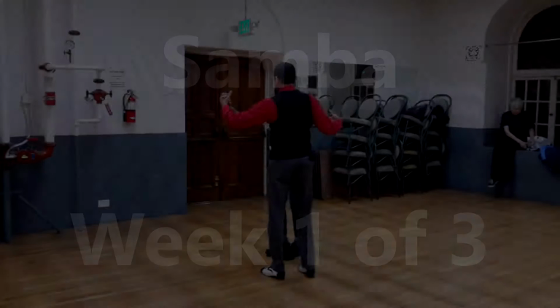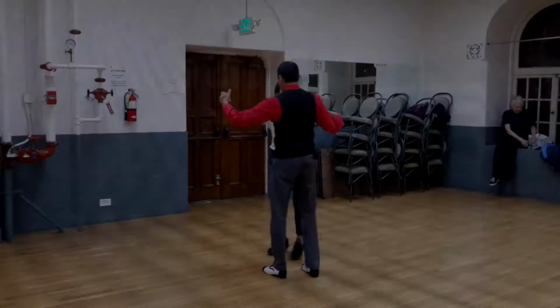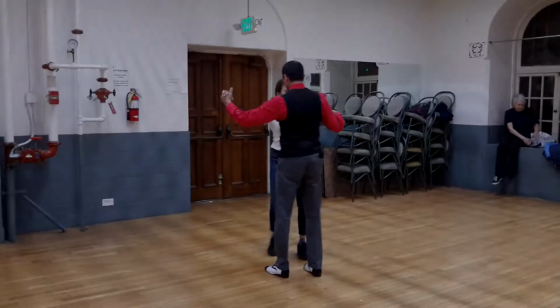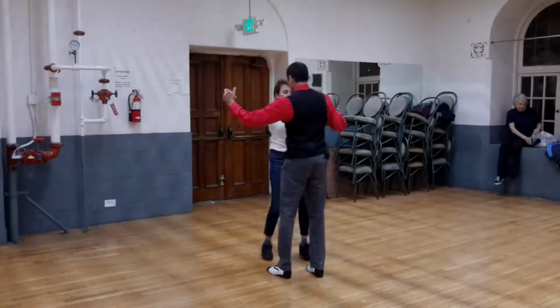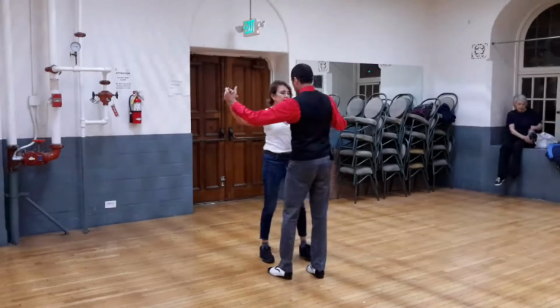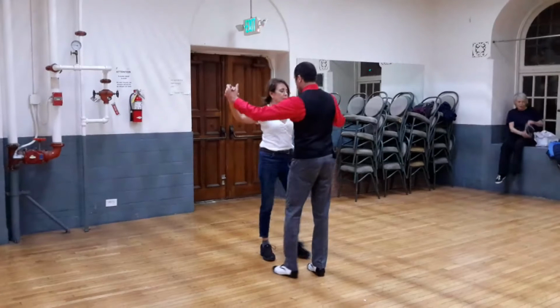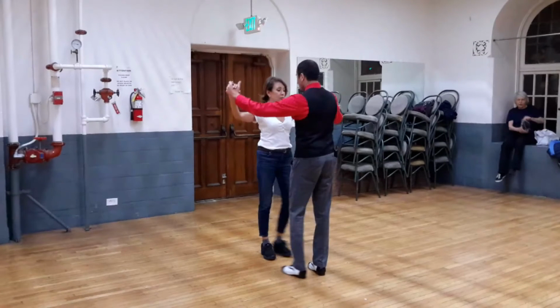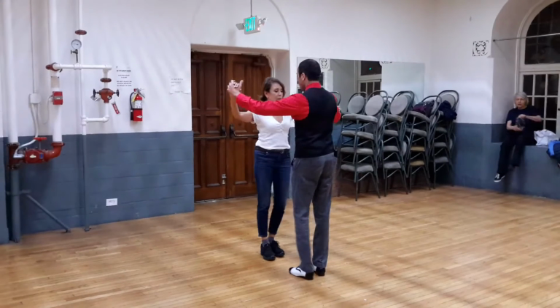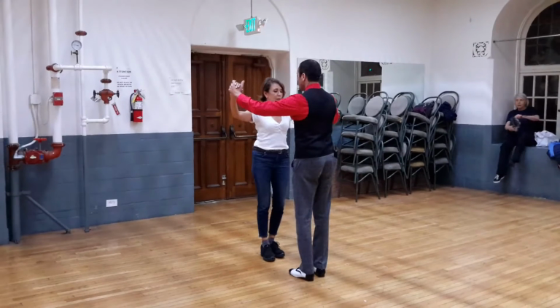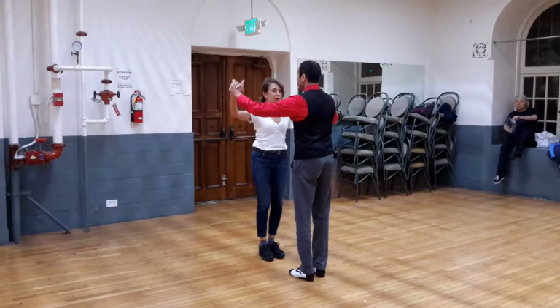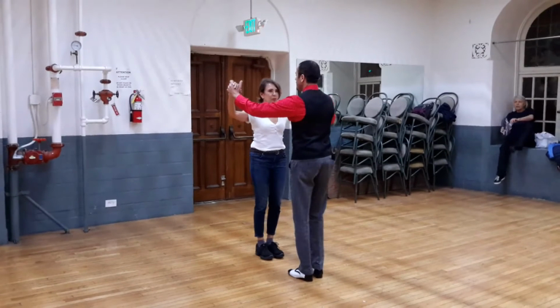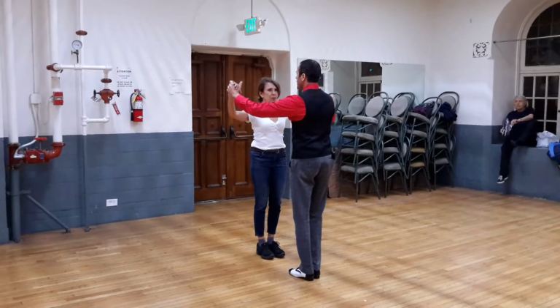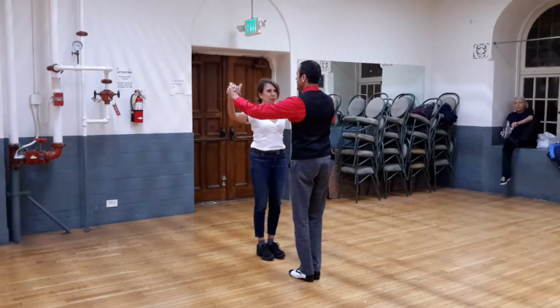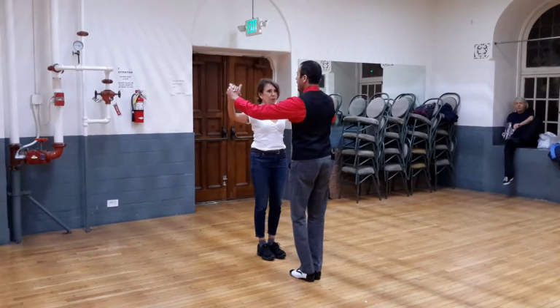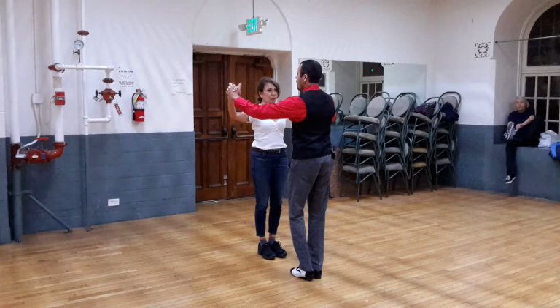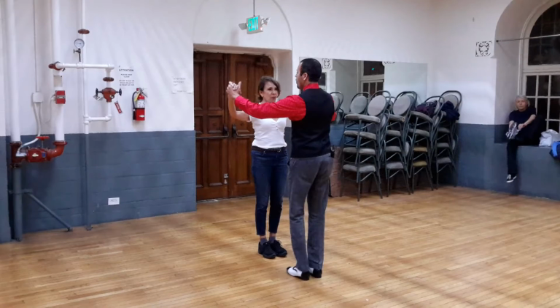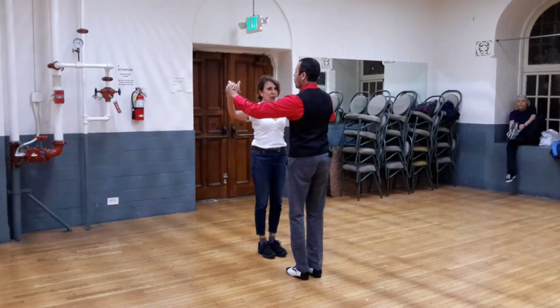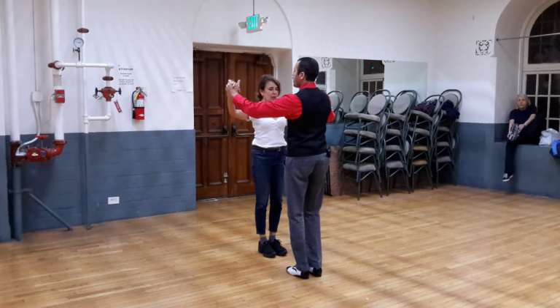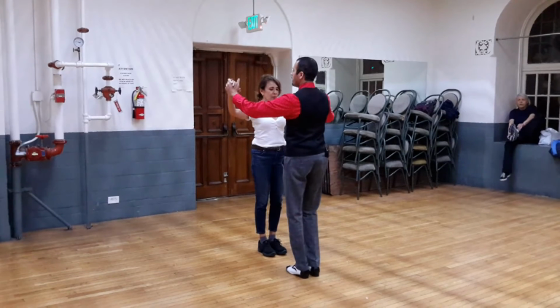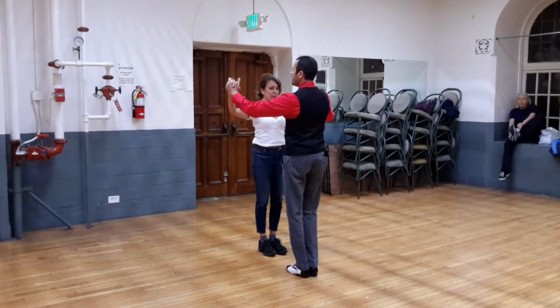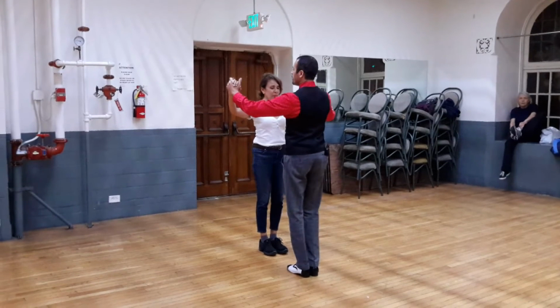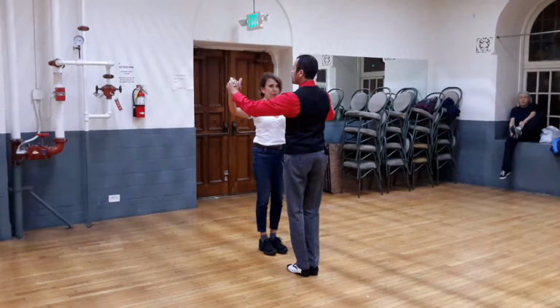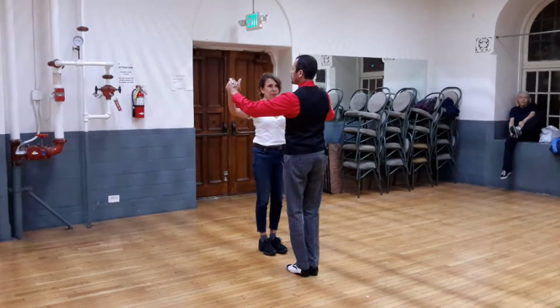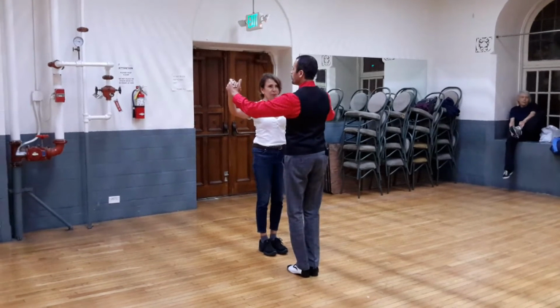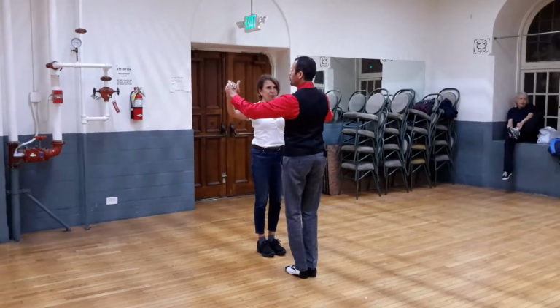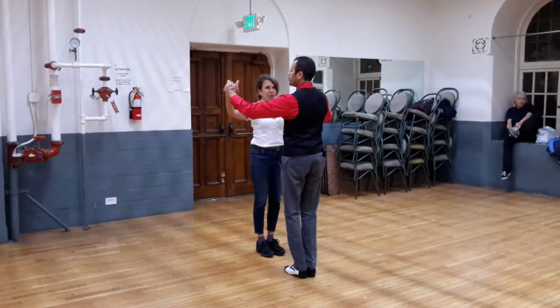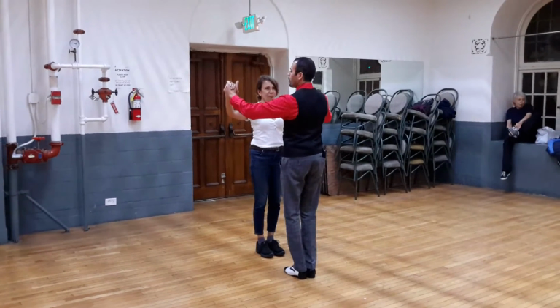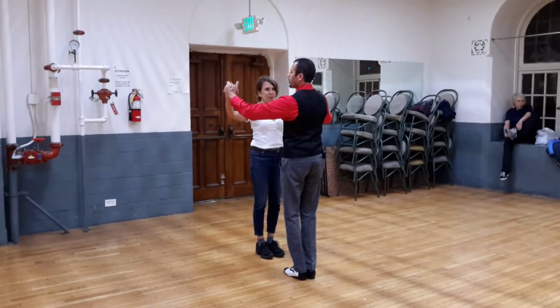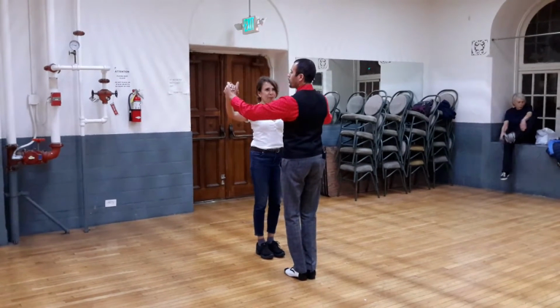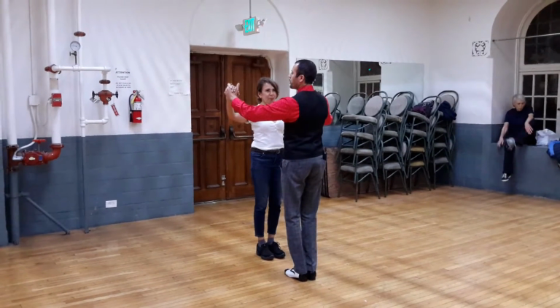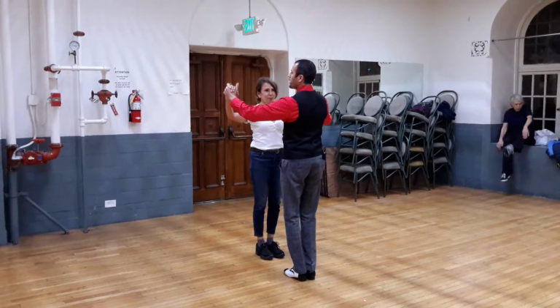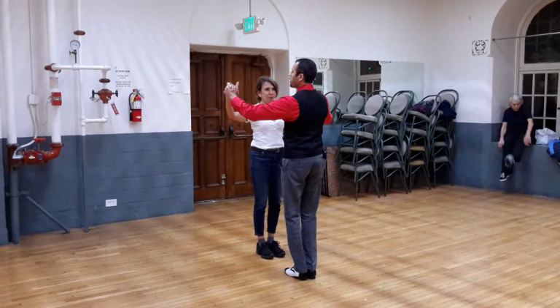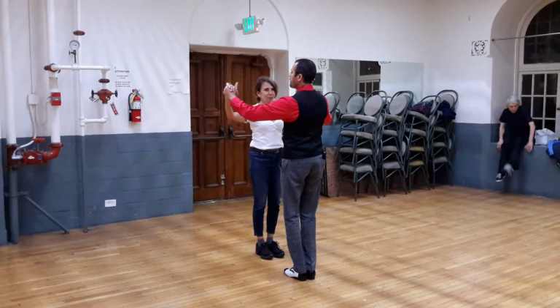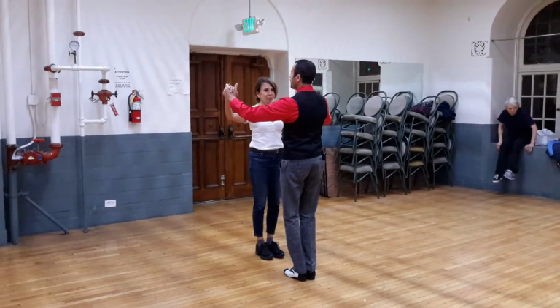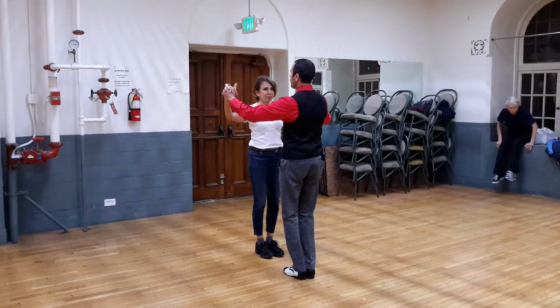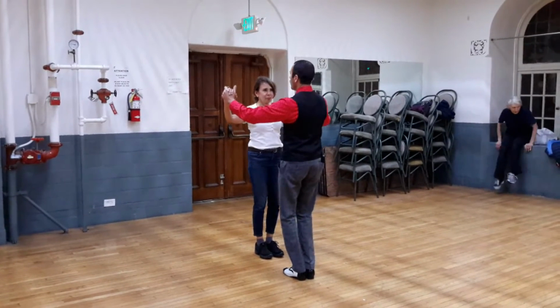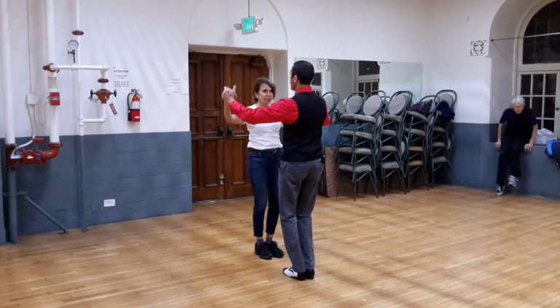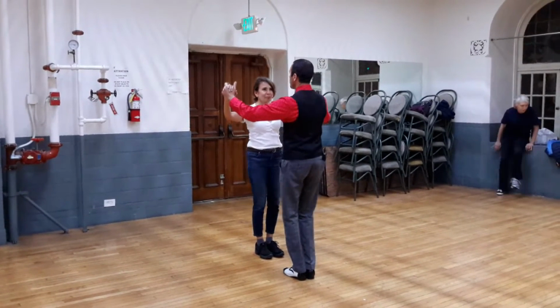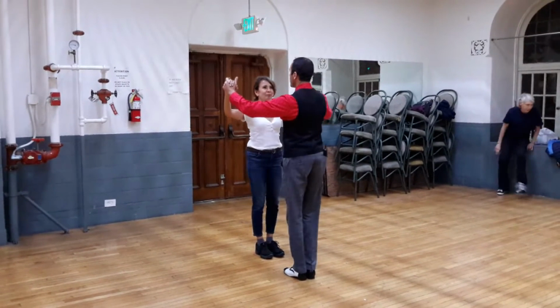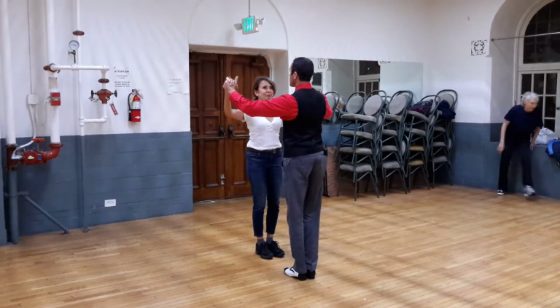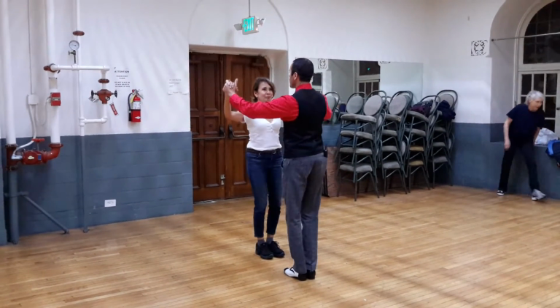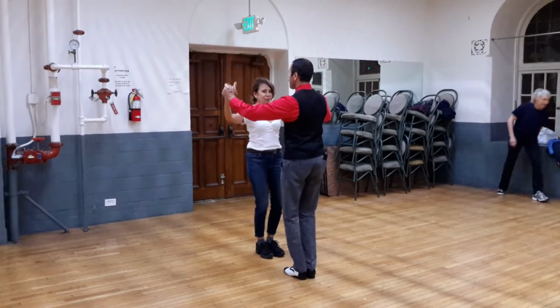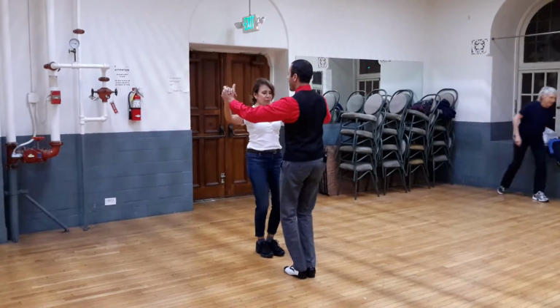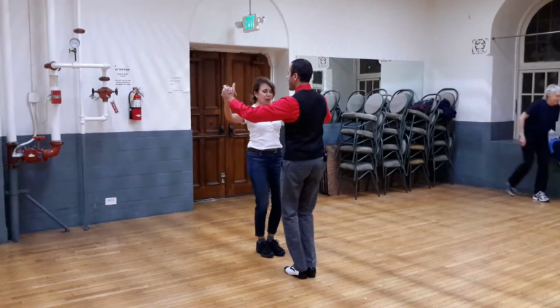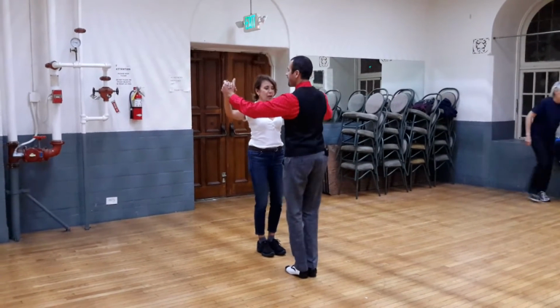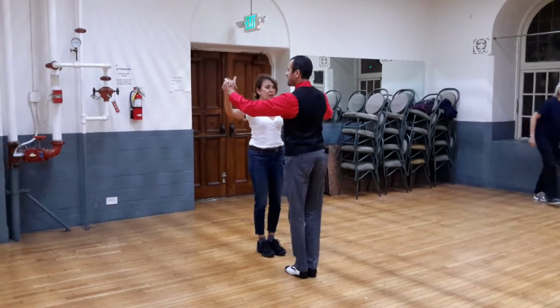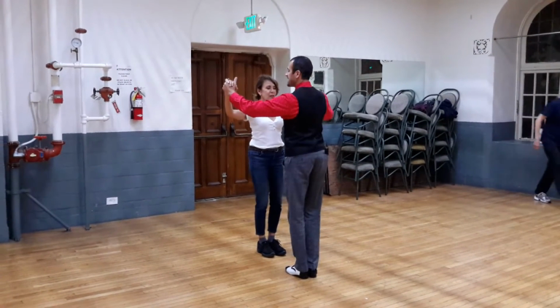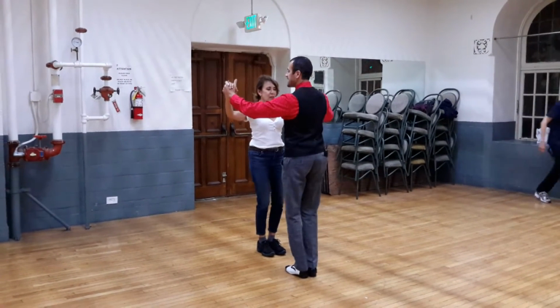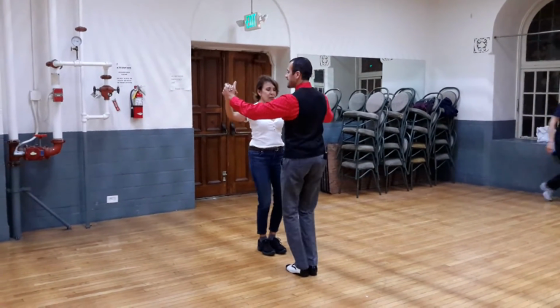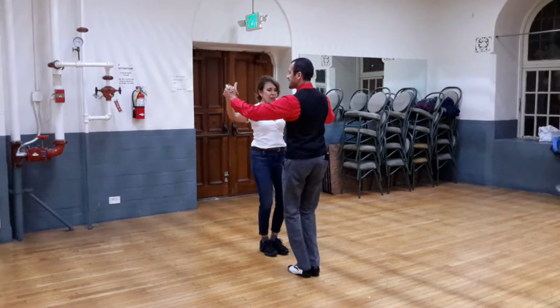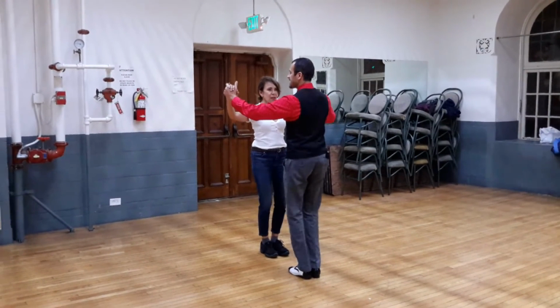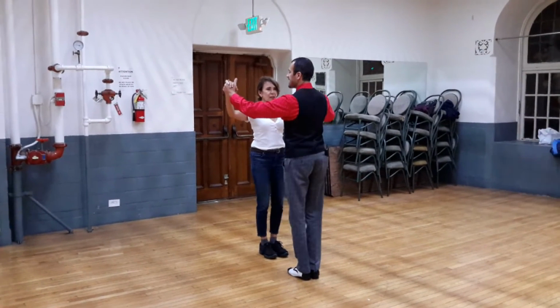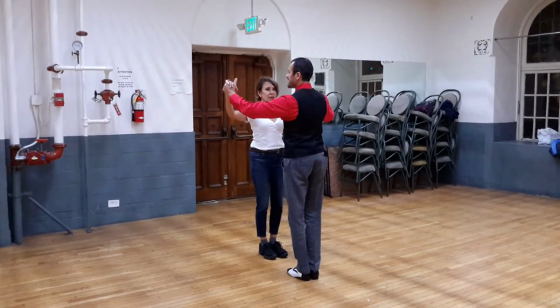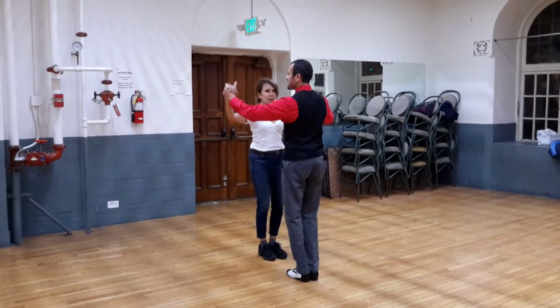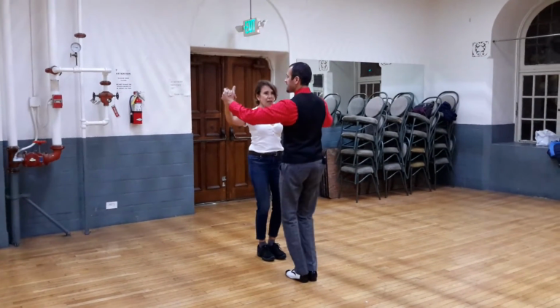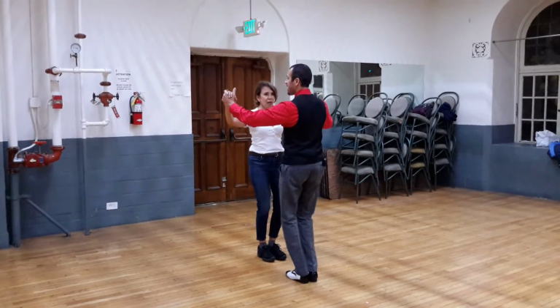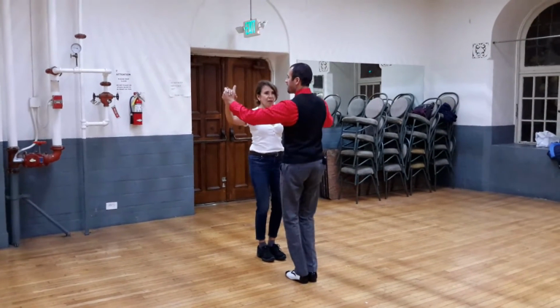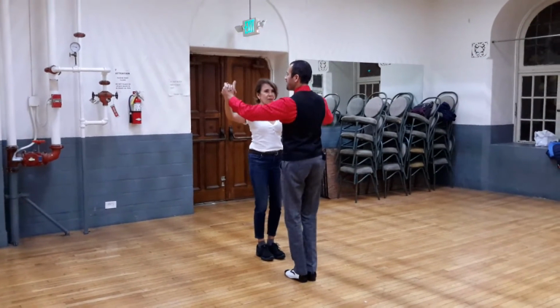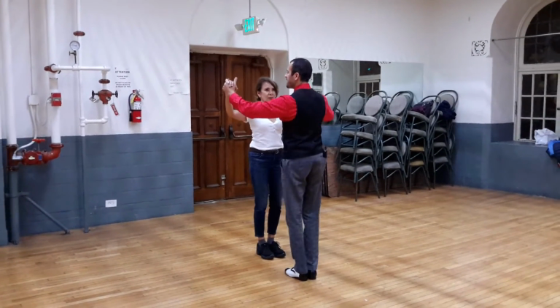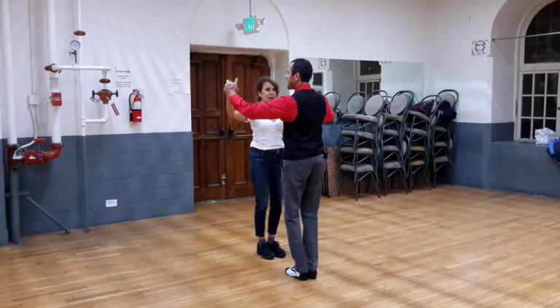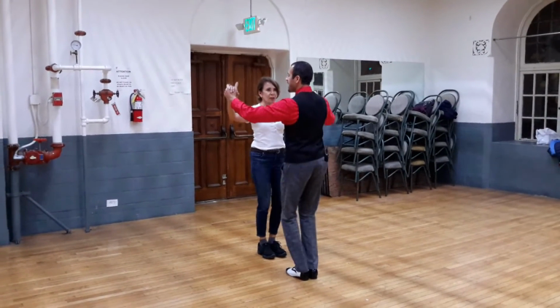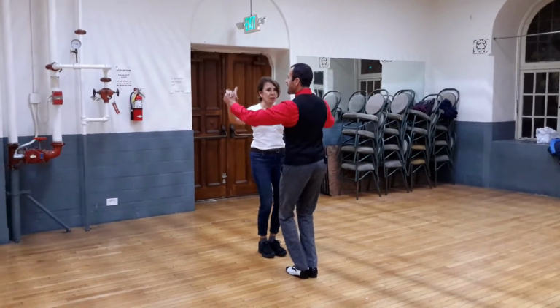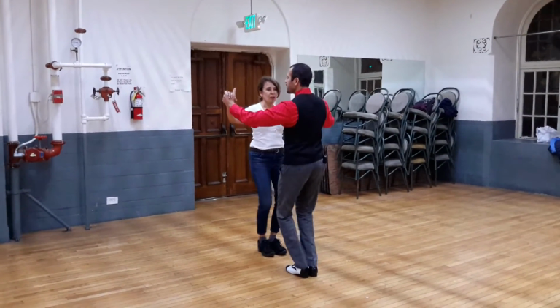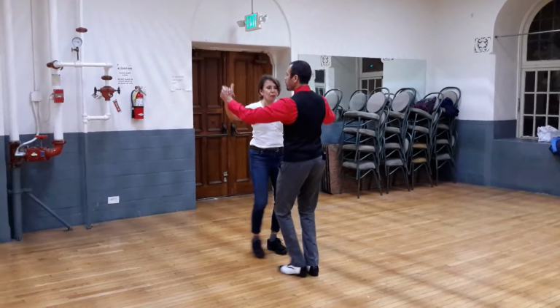So, we're going to start from the beginning. Count 1, 2, 3, 4, we bounce 5, 6, 7, 8.